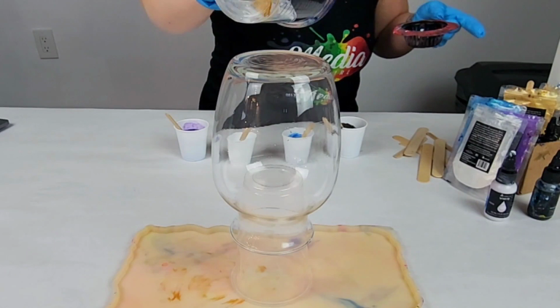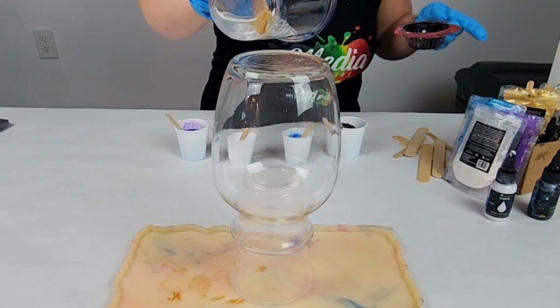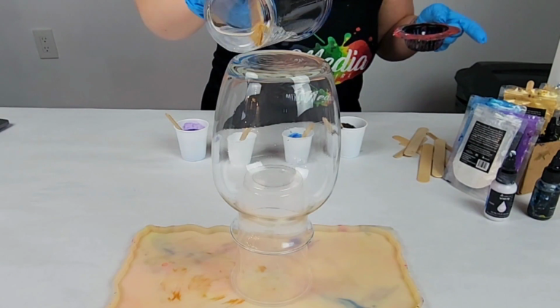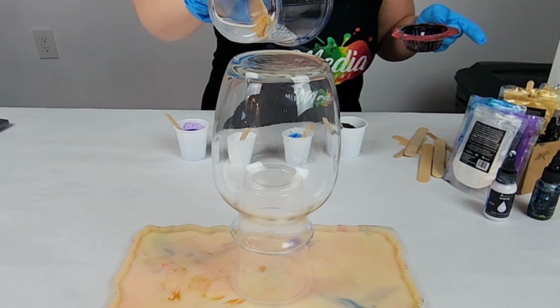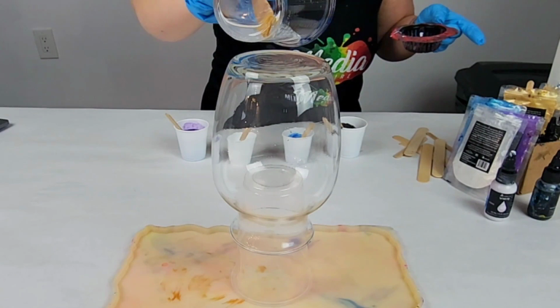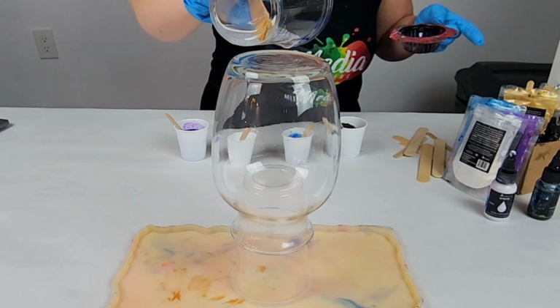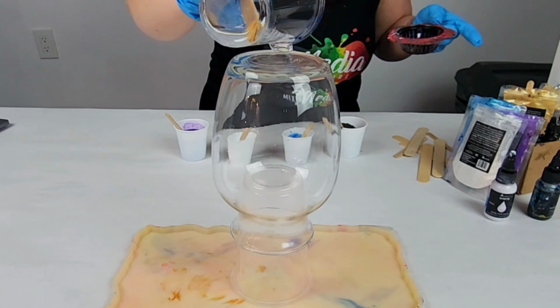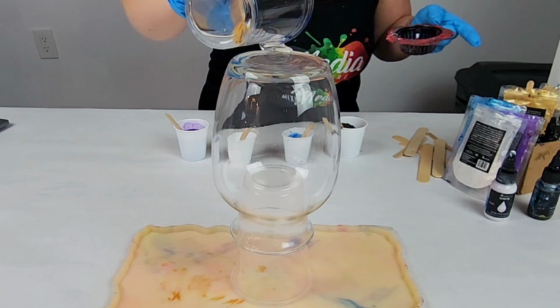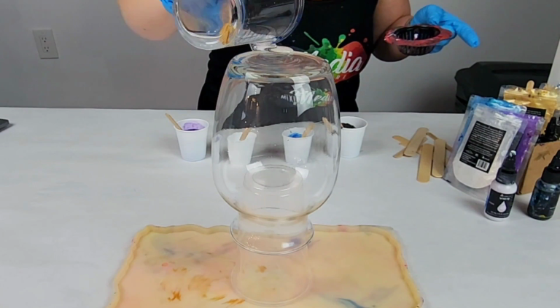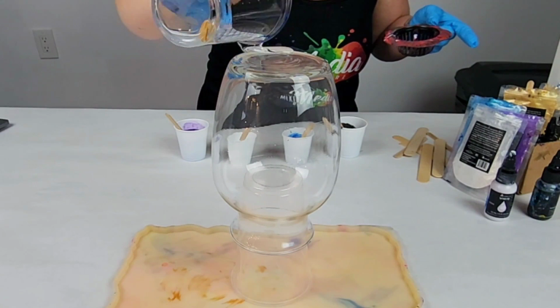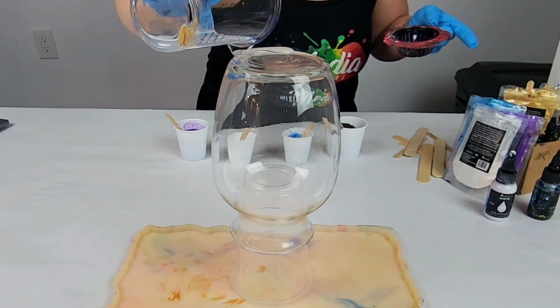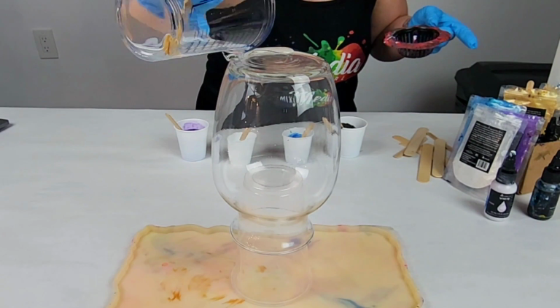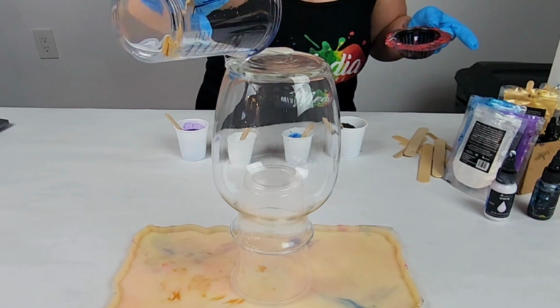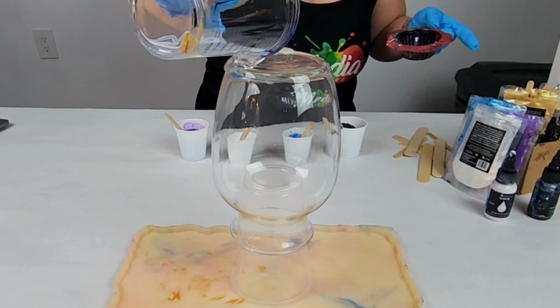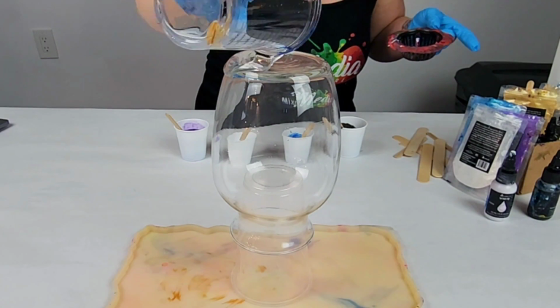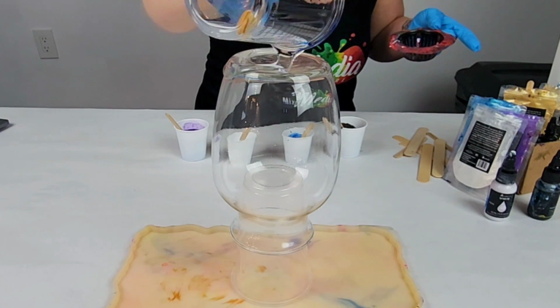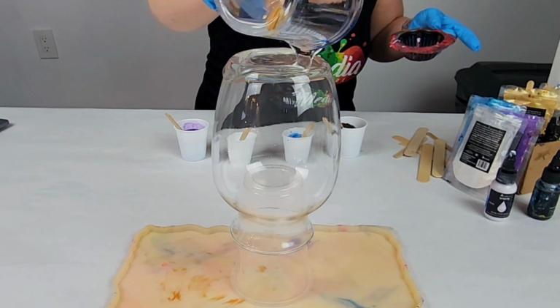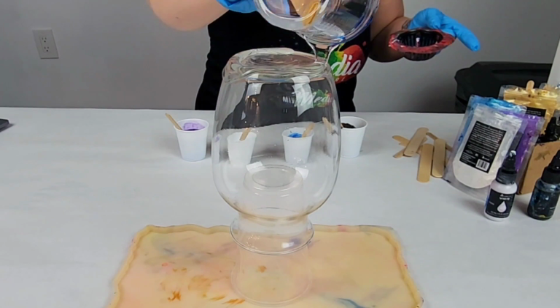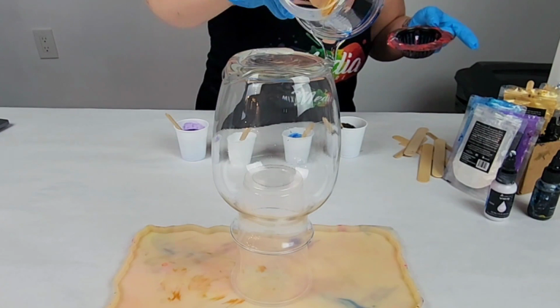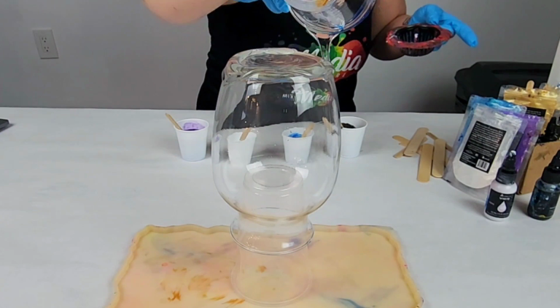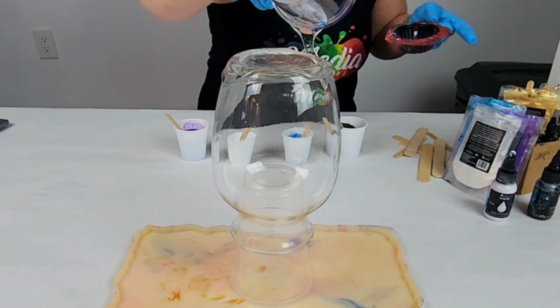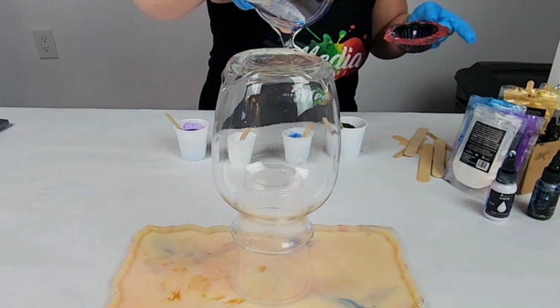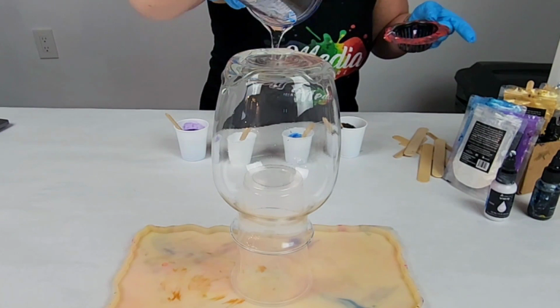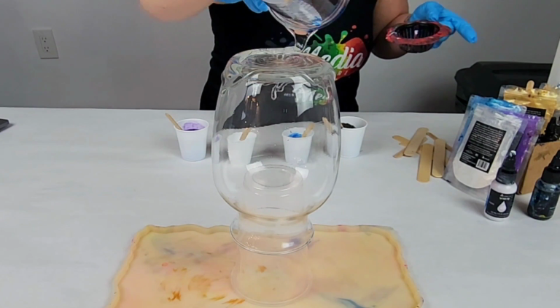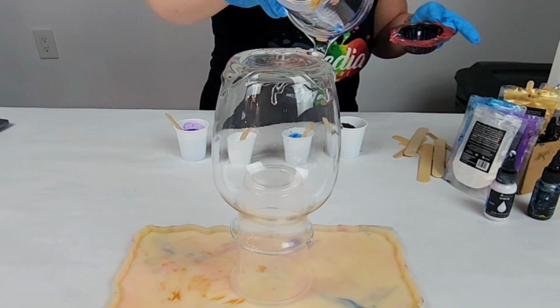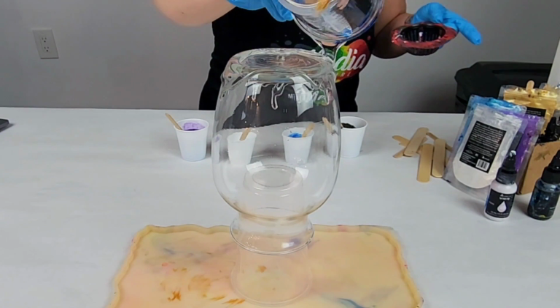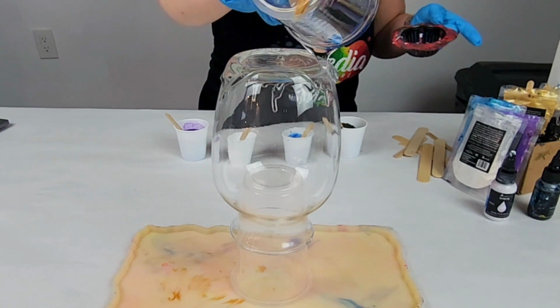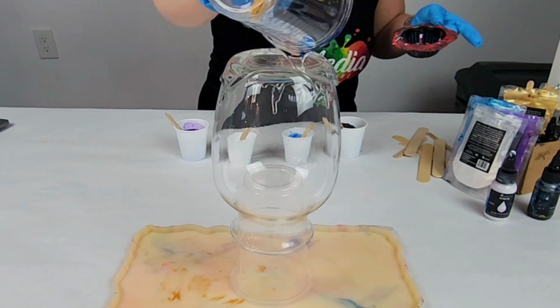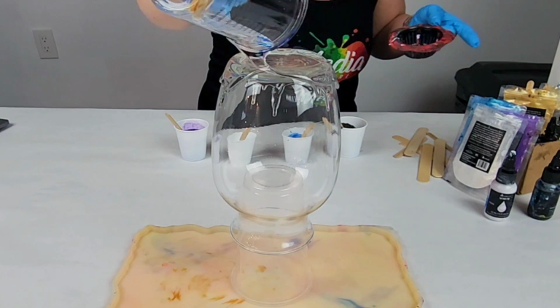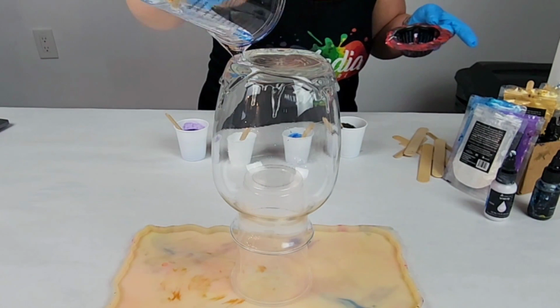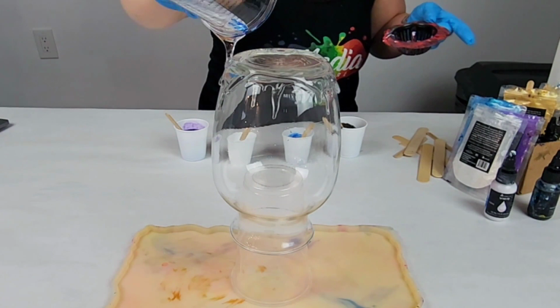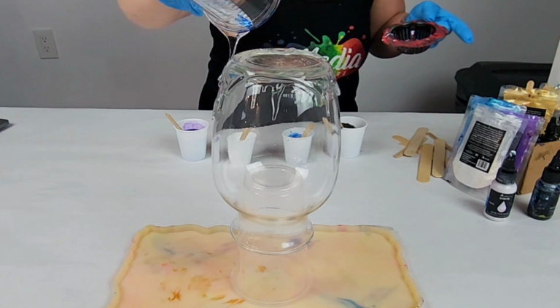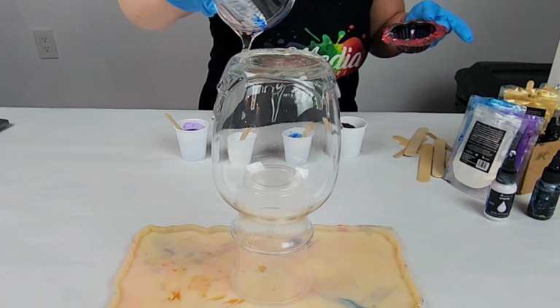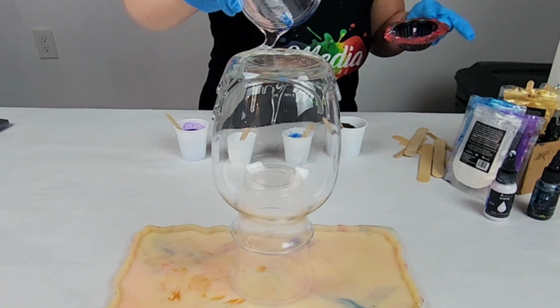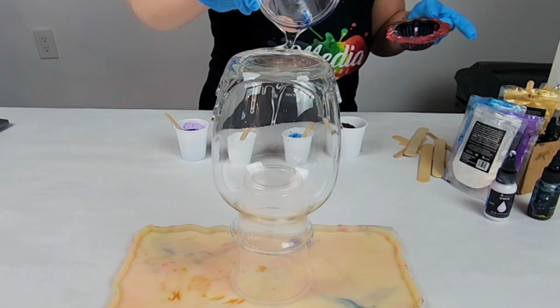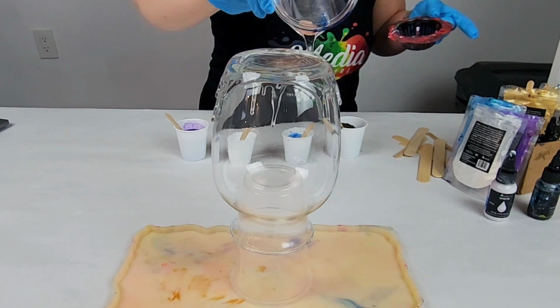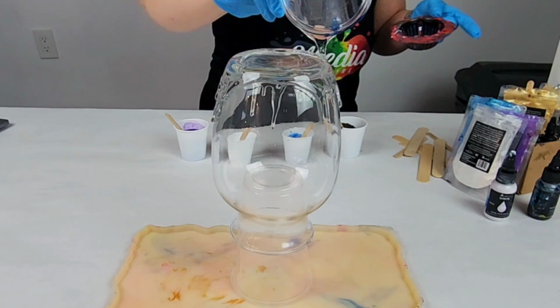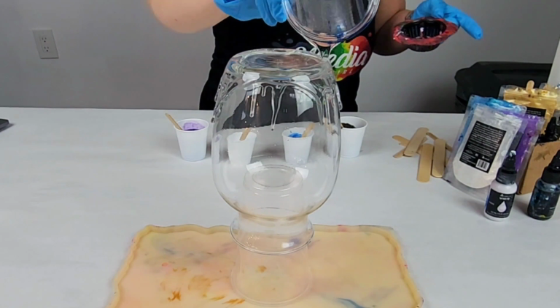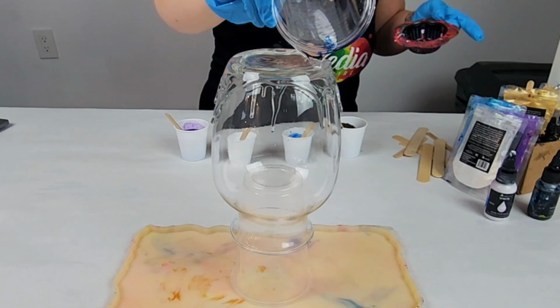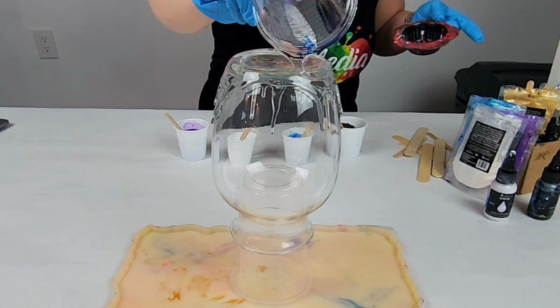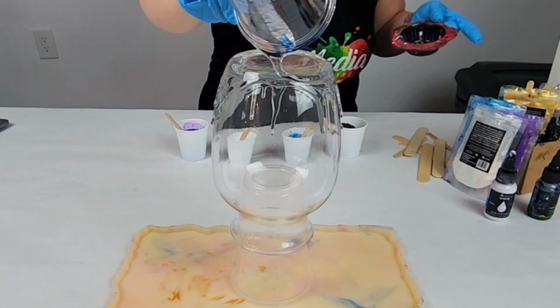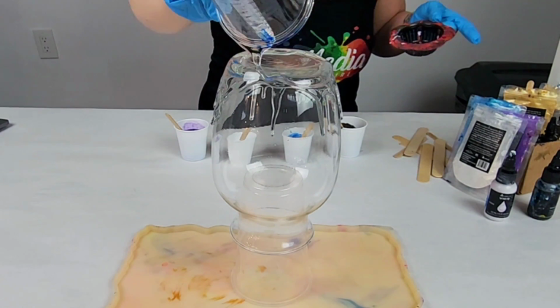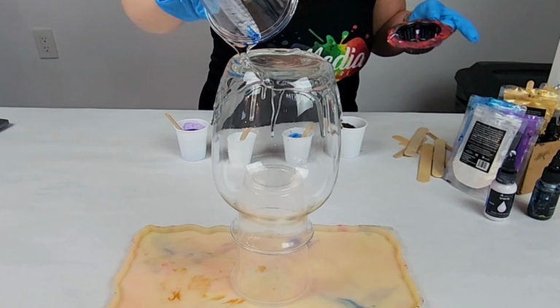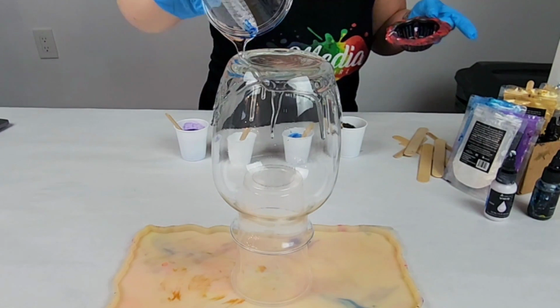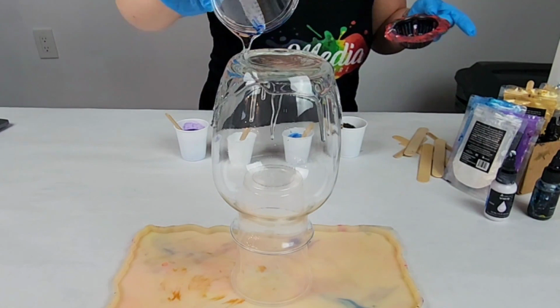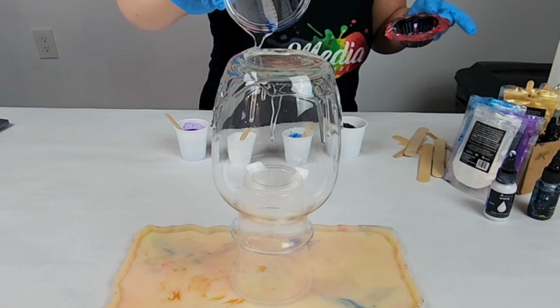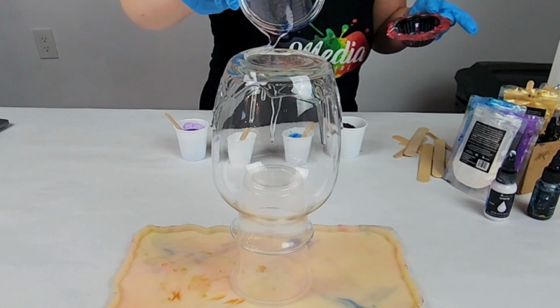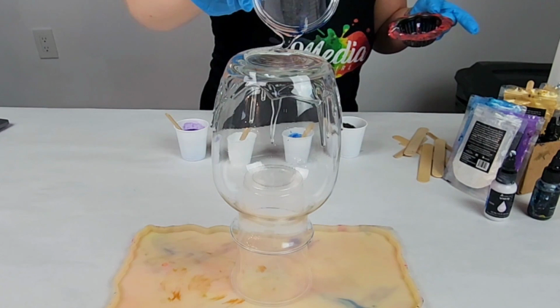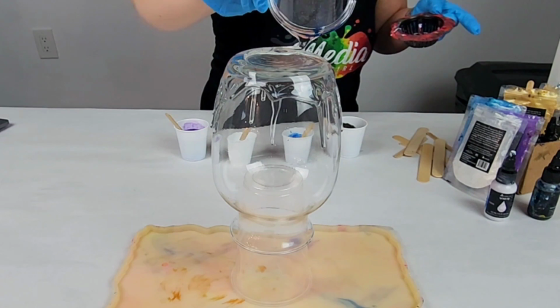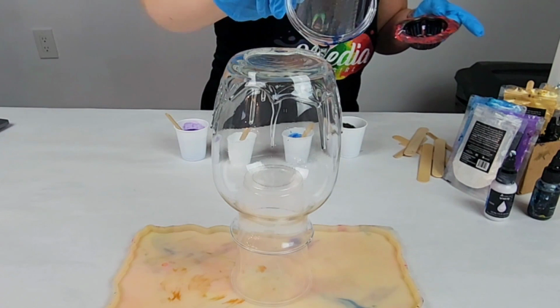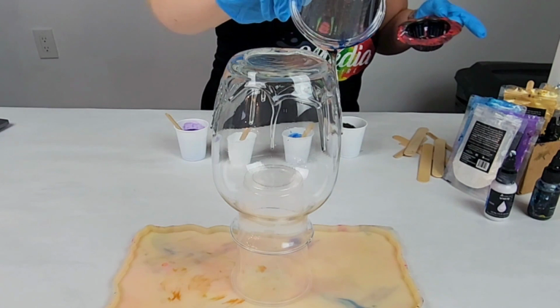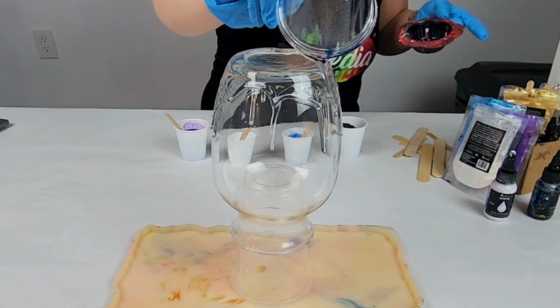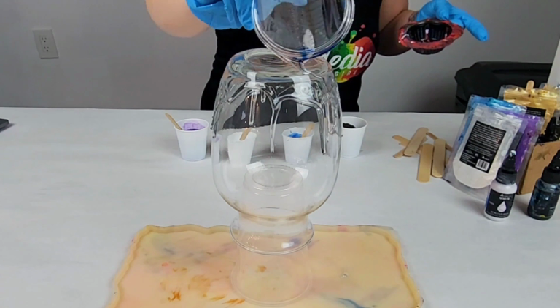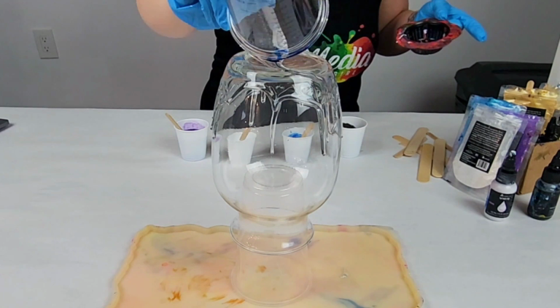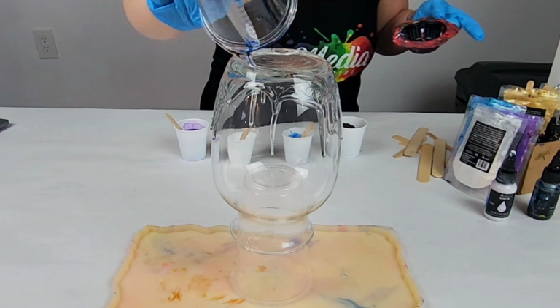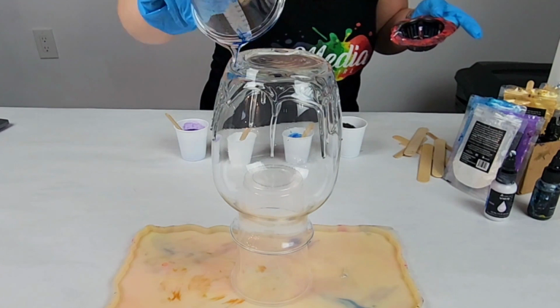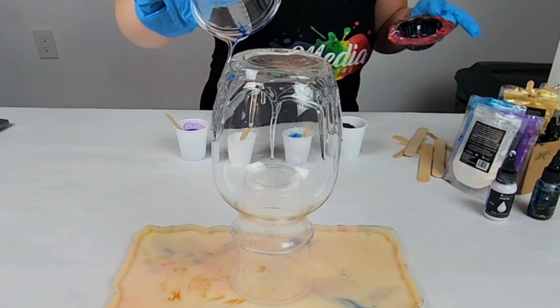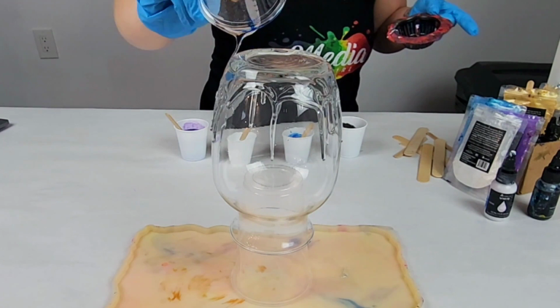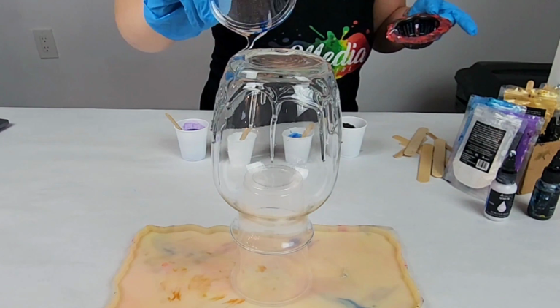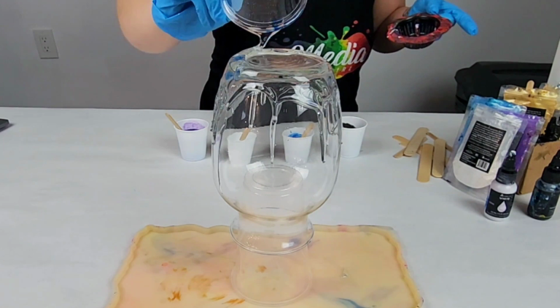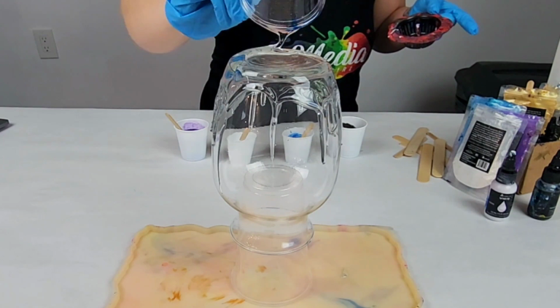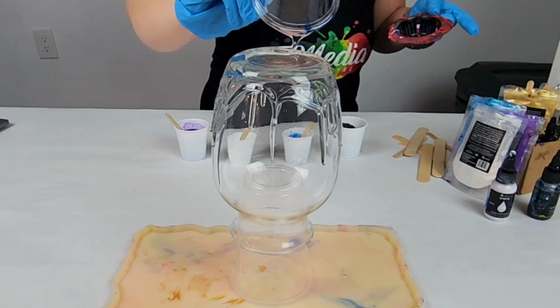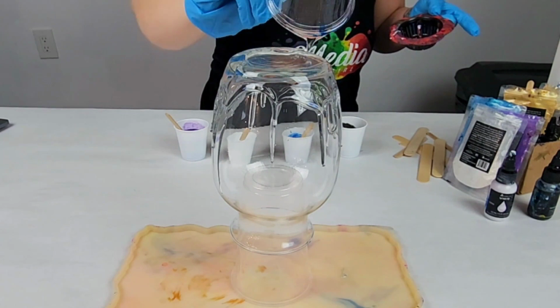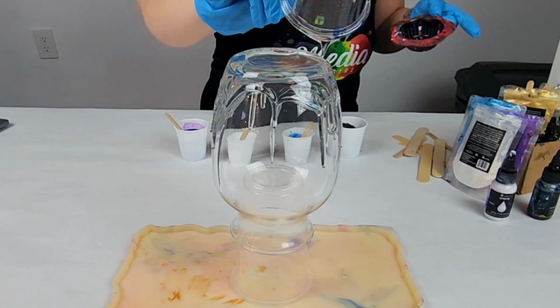Hey guys, Mixed Media Girl here. In this video, I'm going to be doing a resin pour on a vase through a strainer.